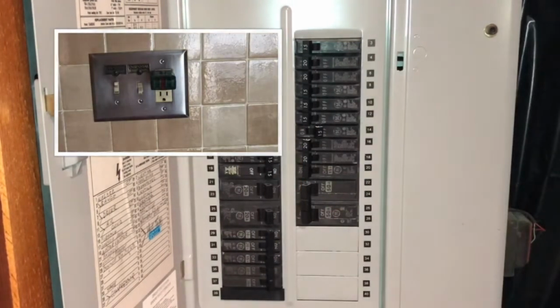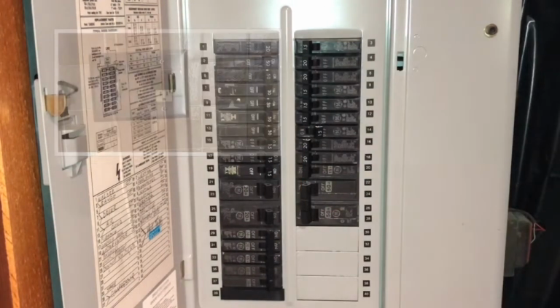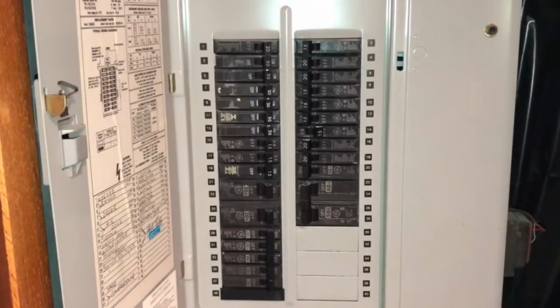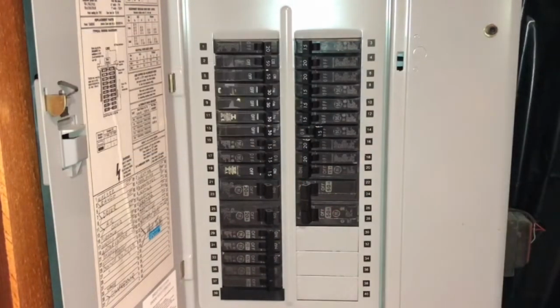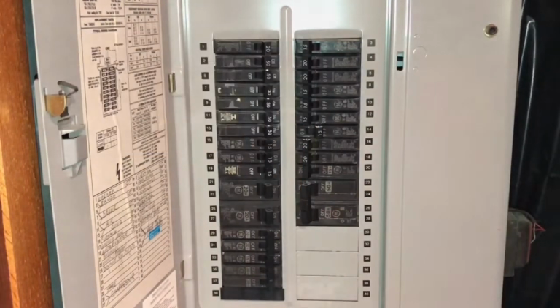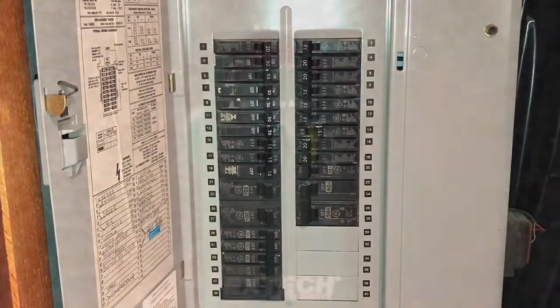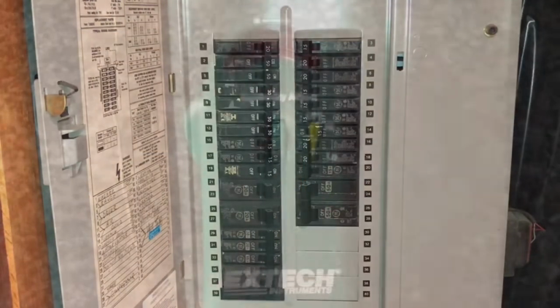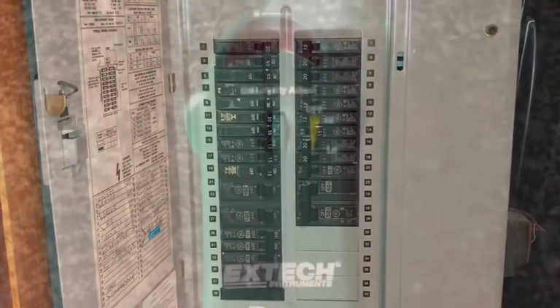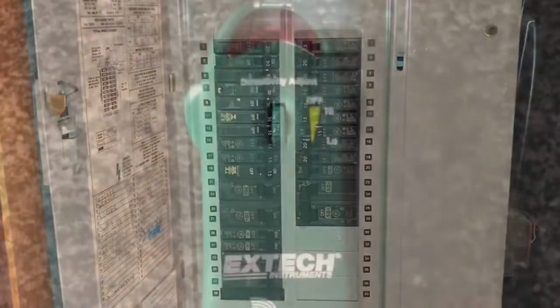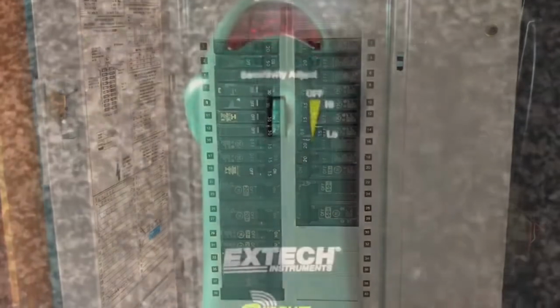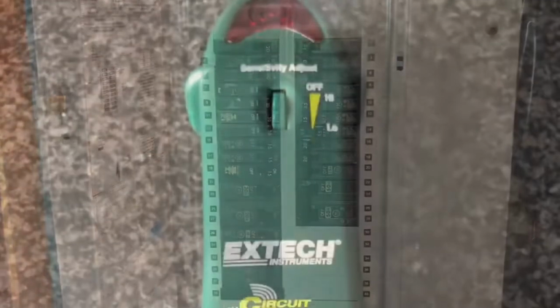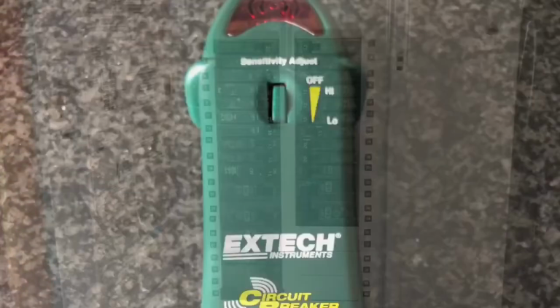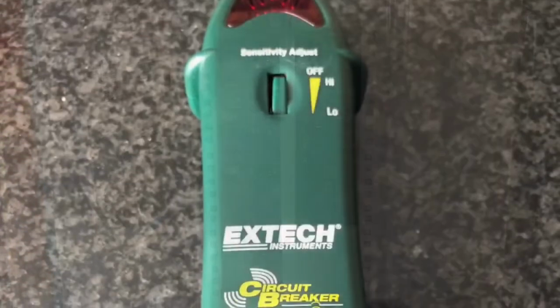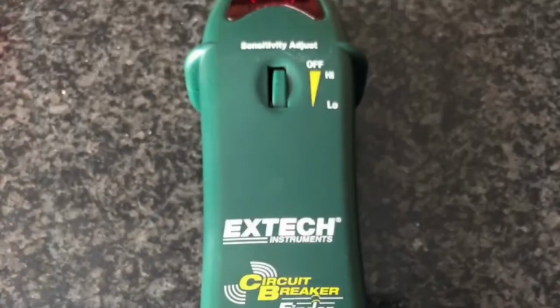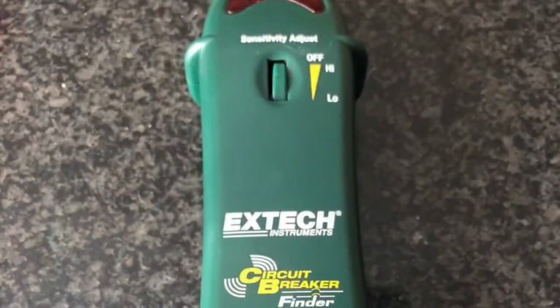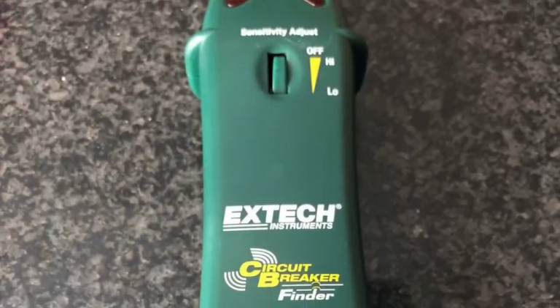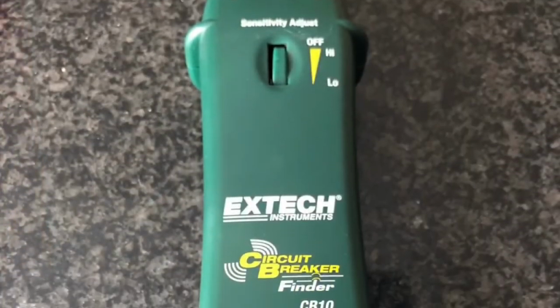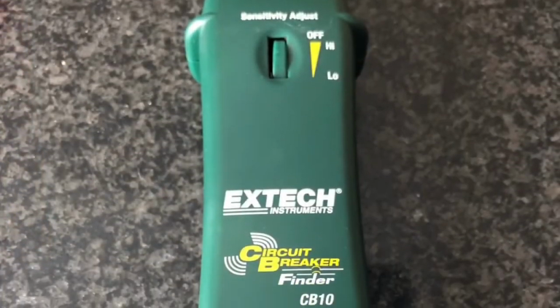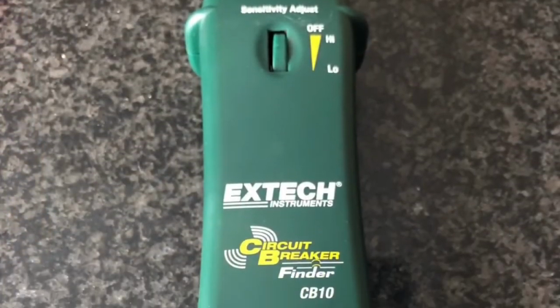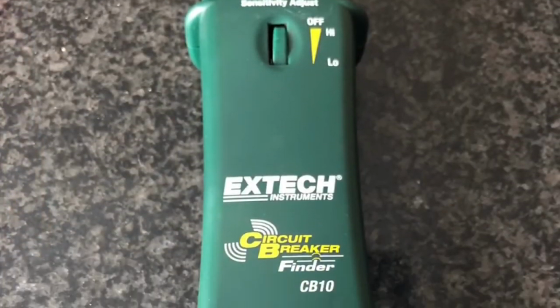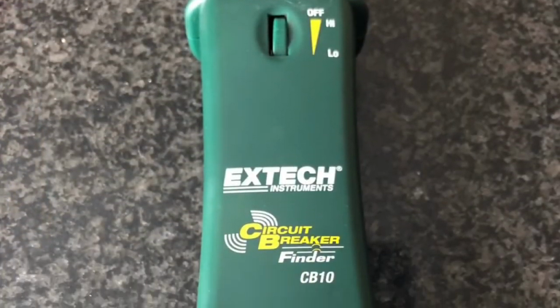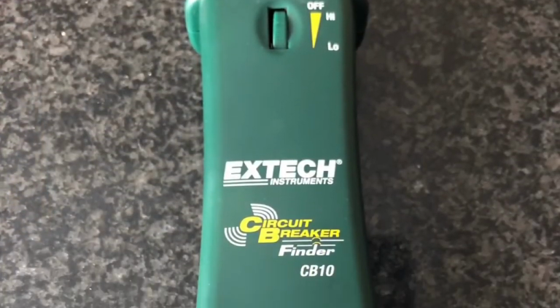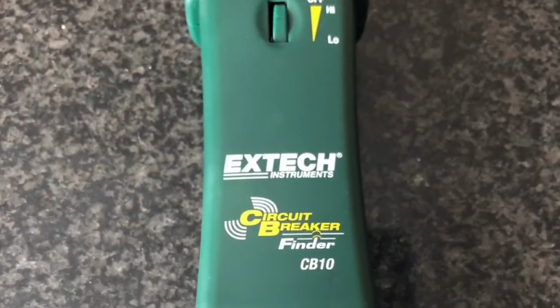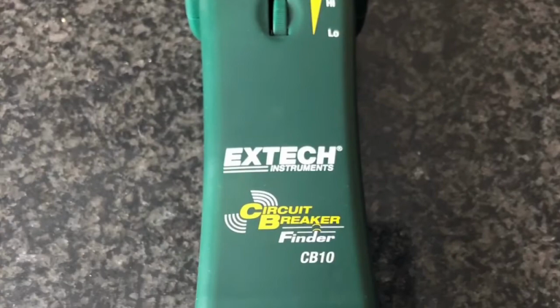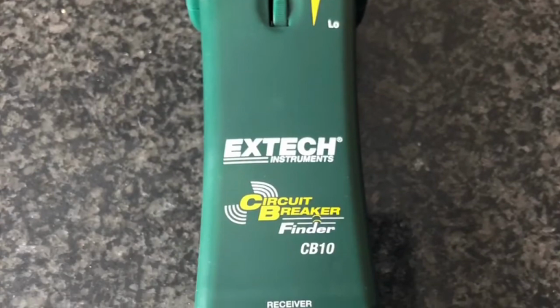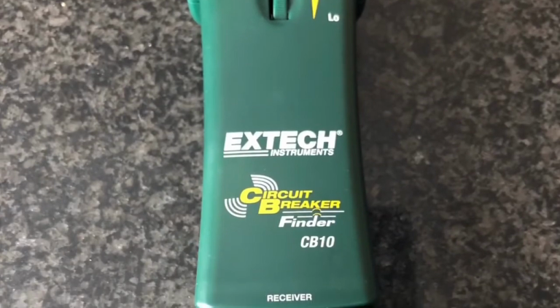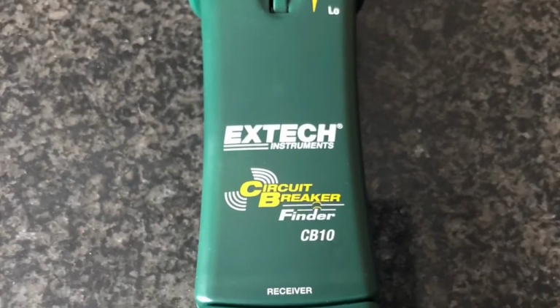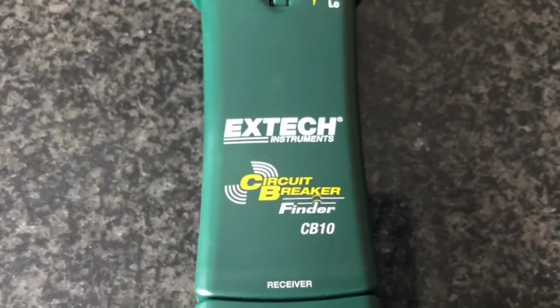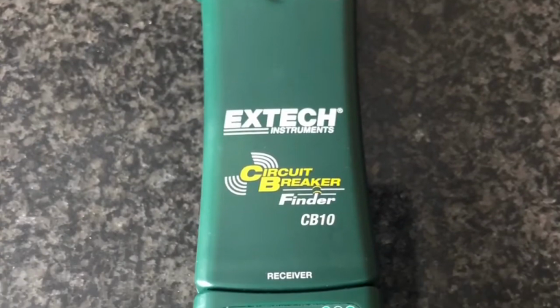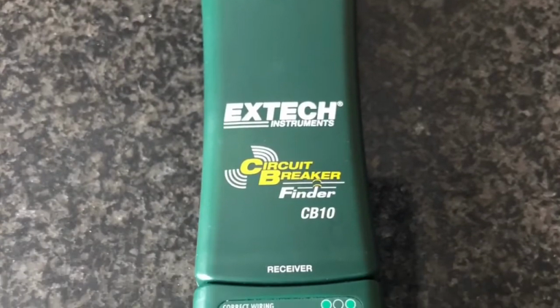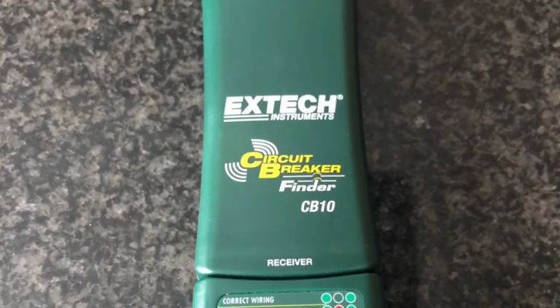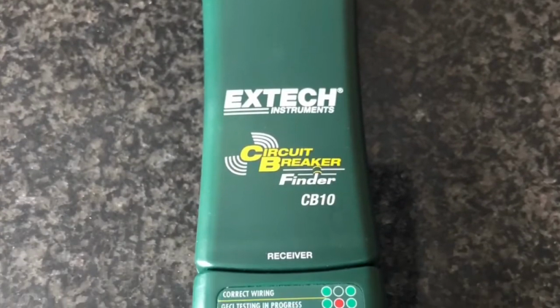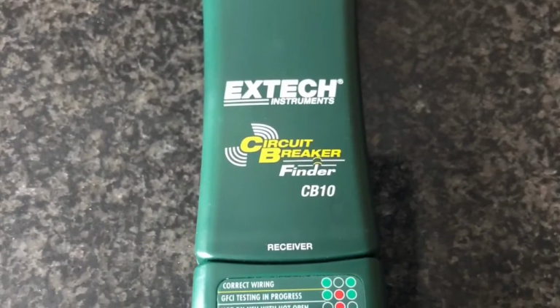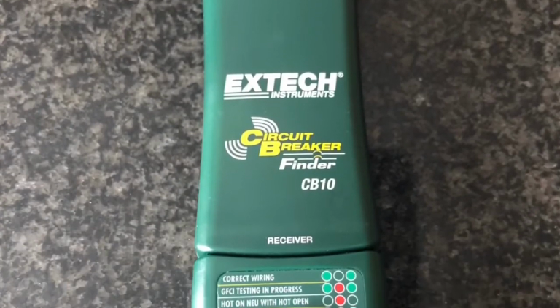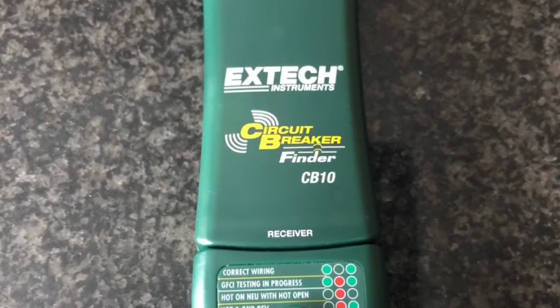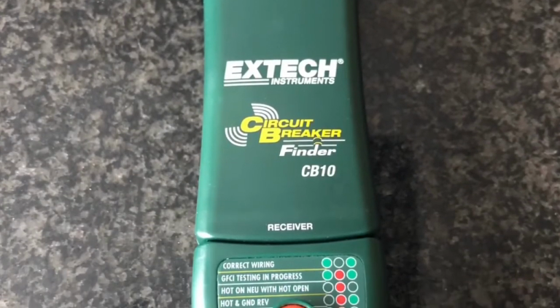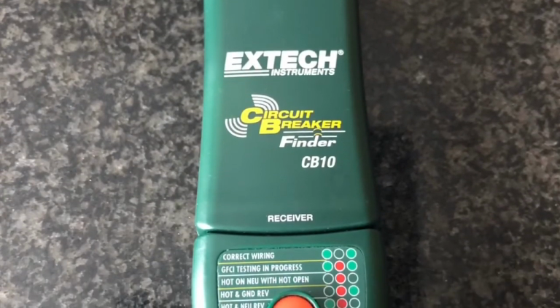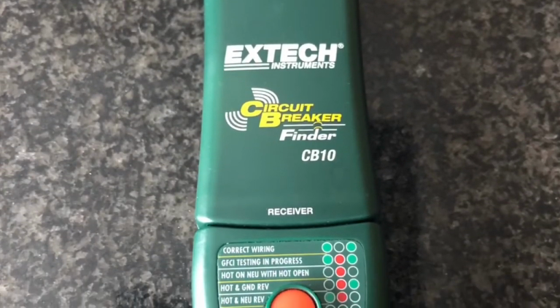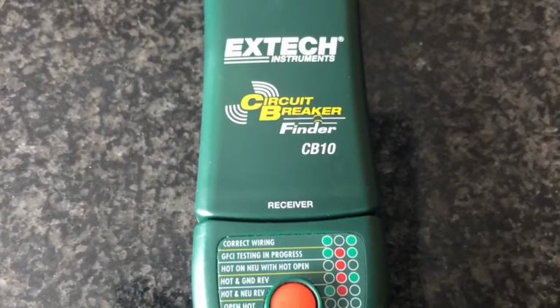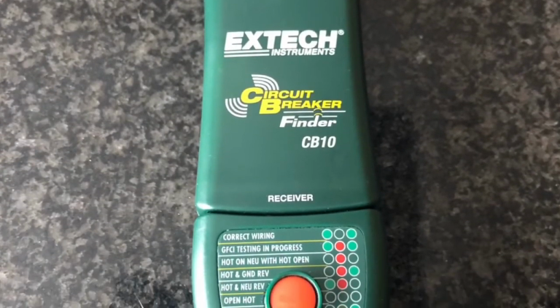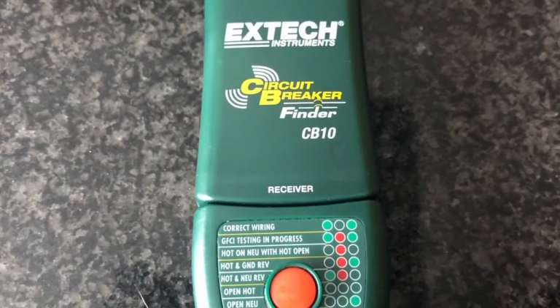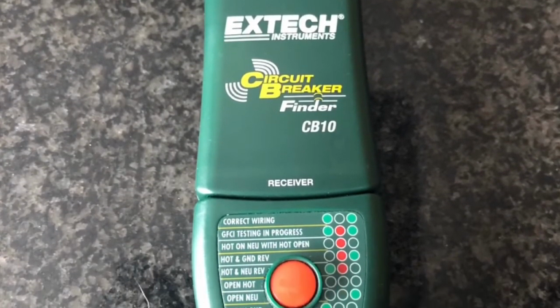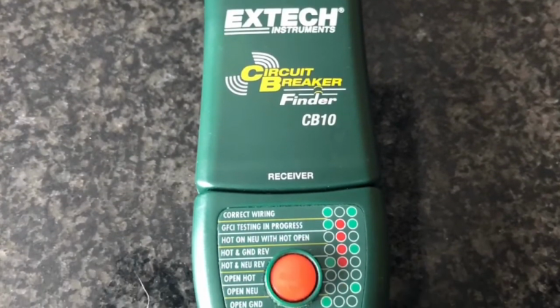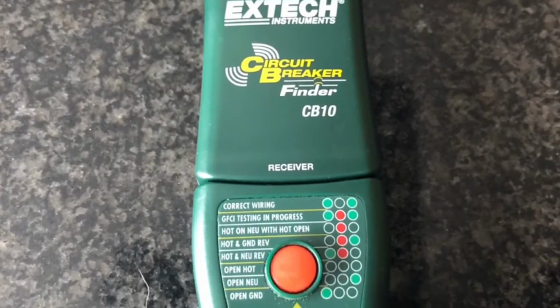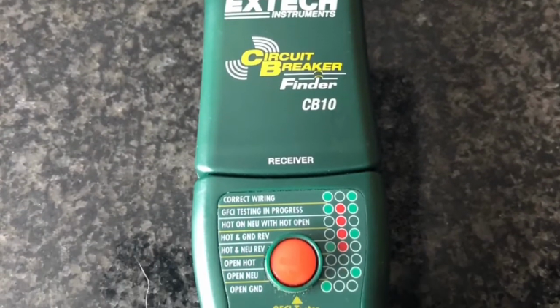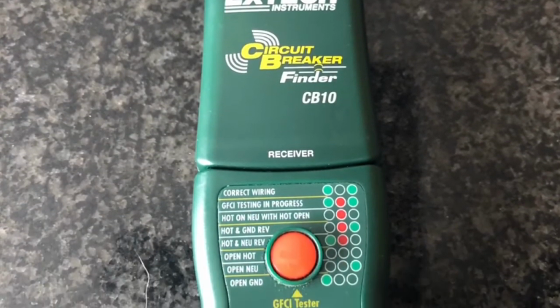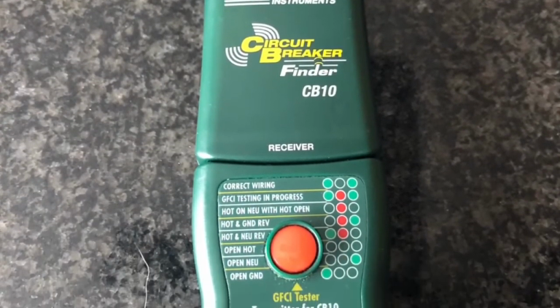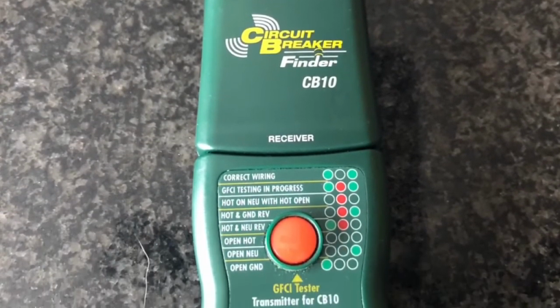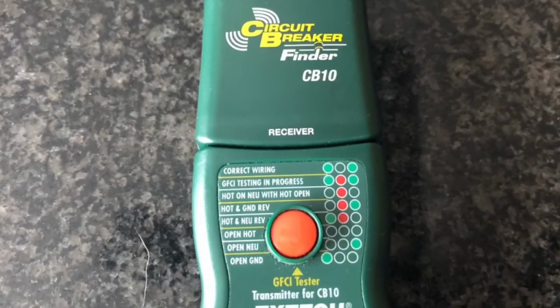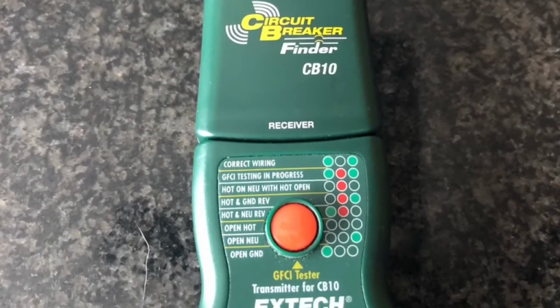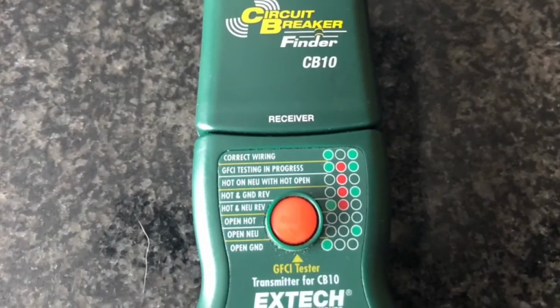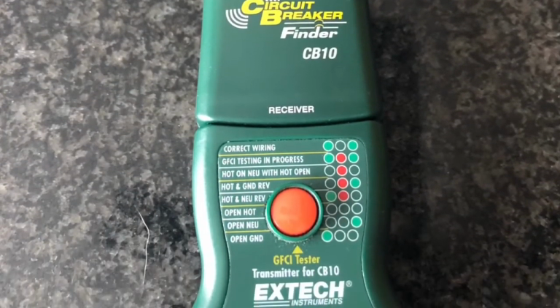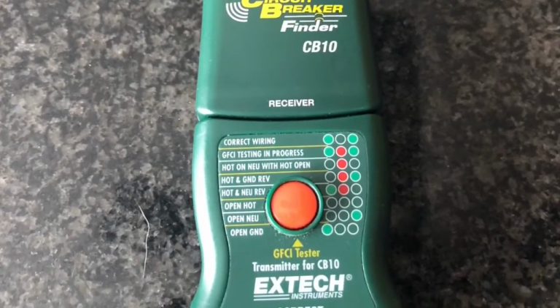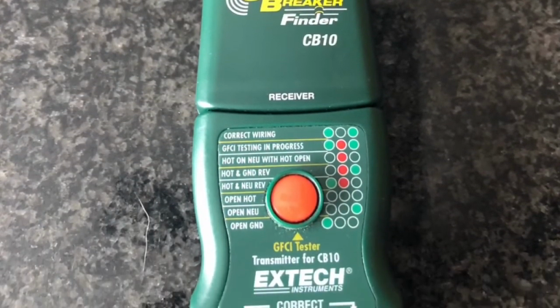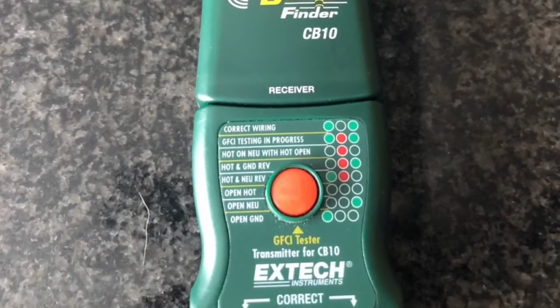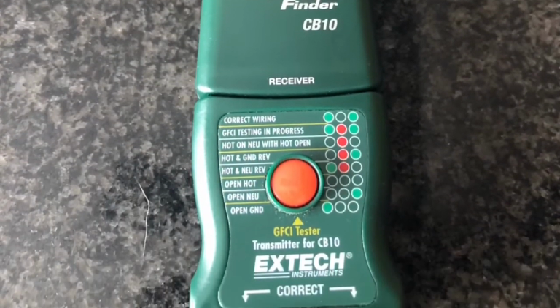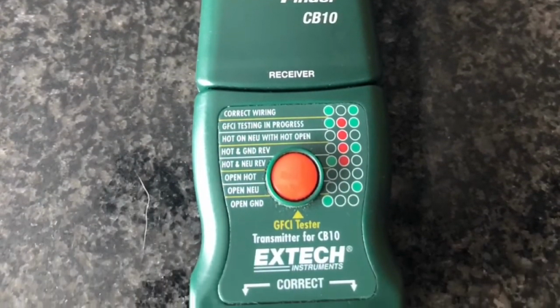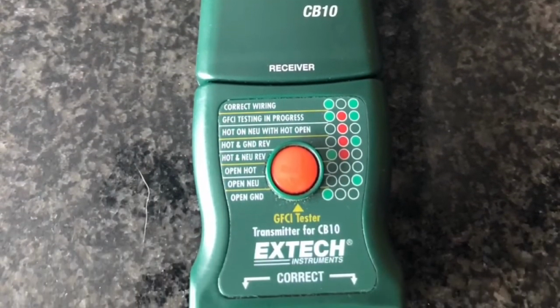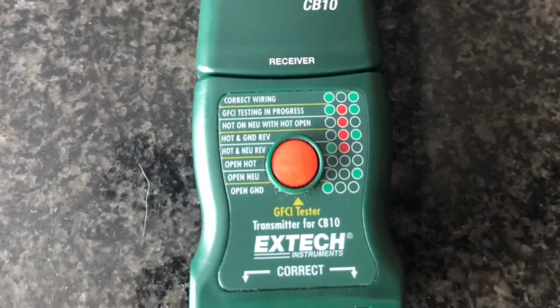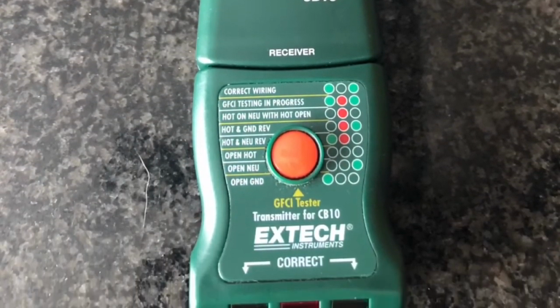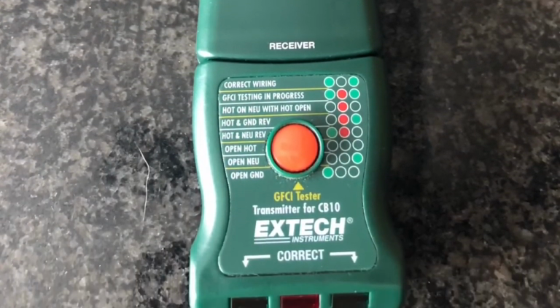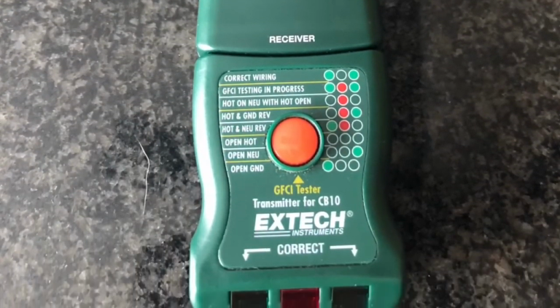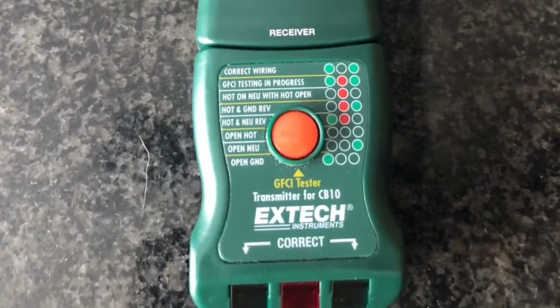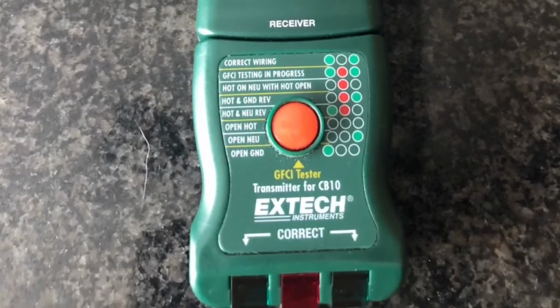So that's the X-TEC Industries CB10 AC circuit breaker finder. I'm HowToBob. Thanks for watching.